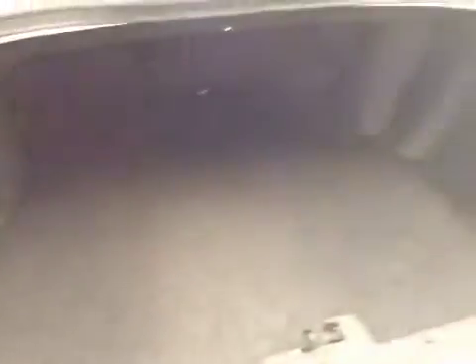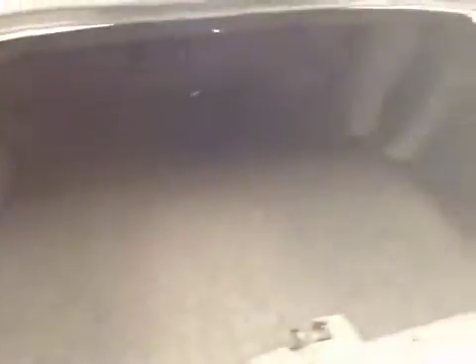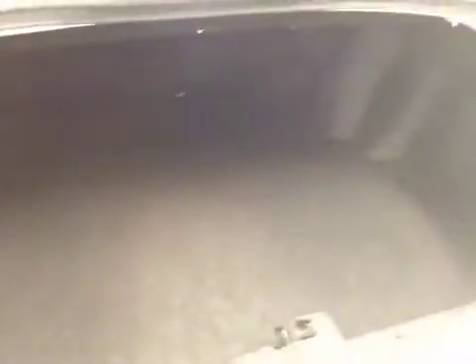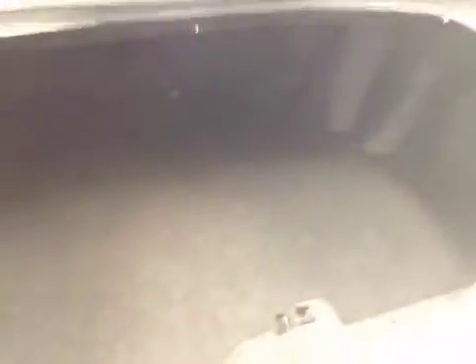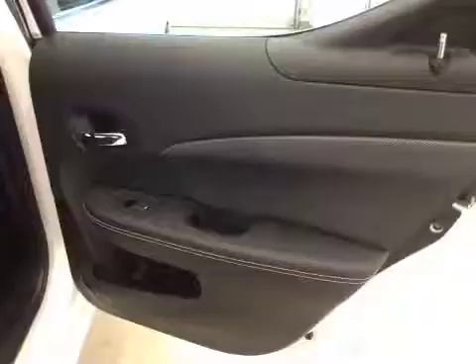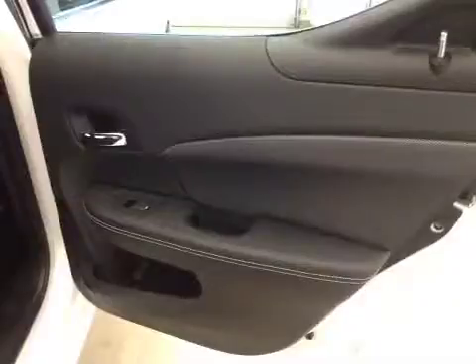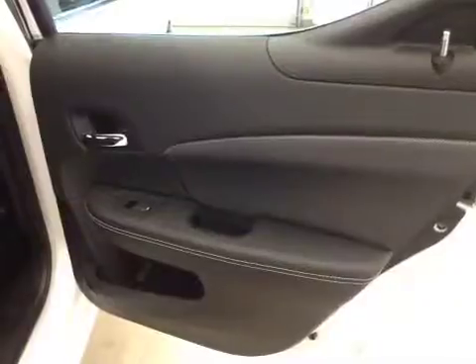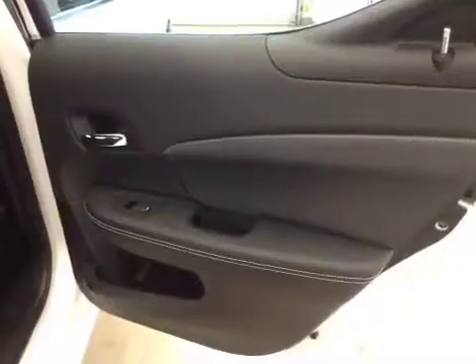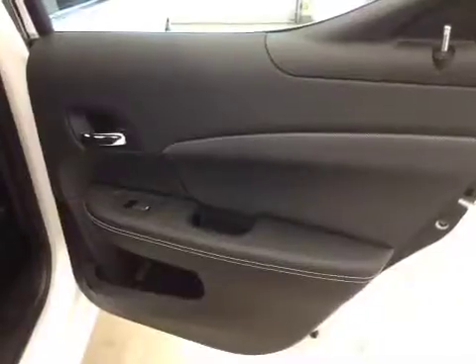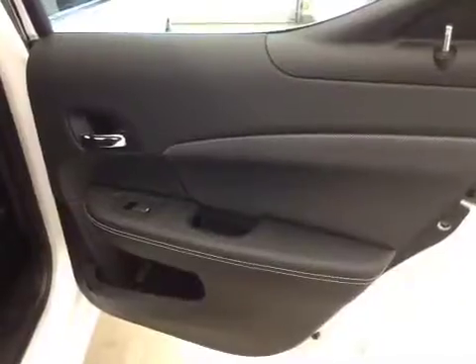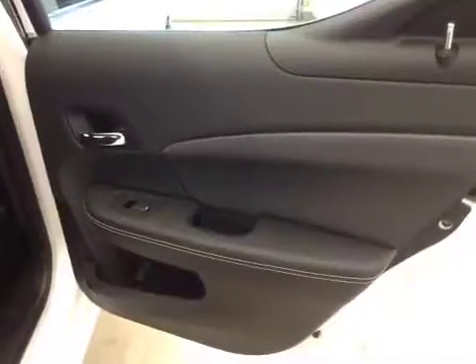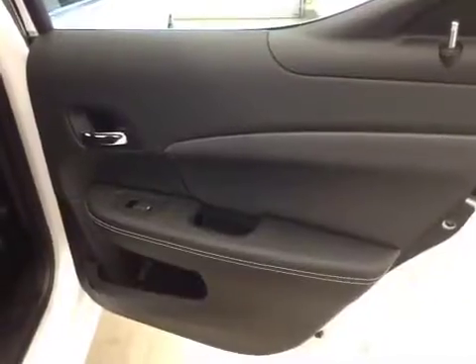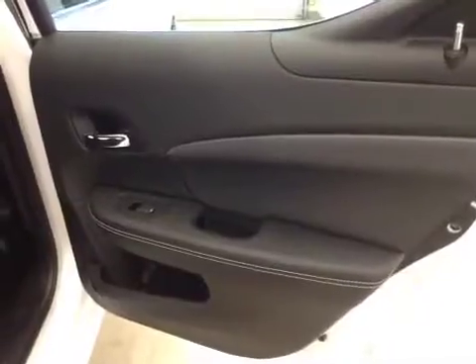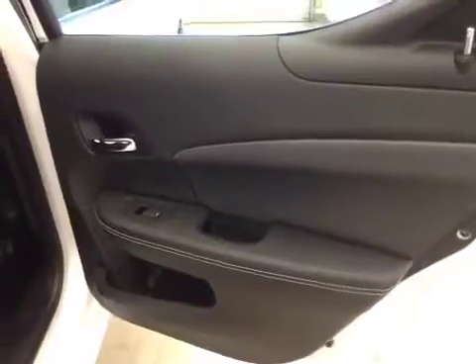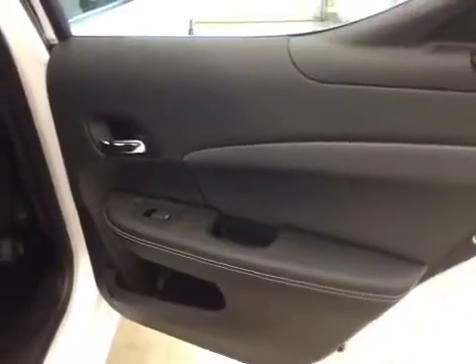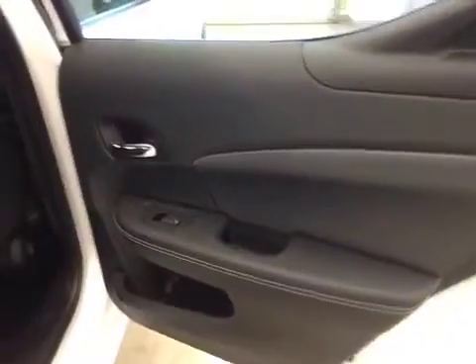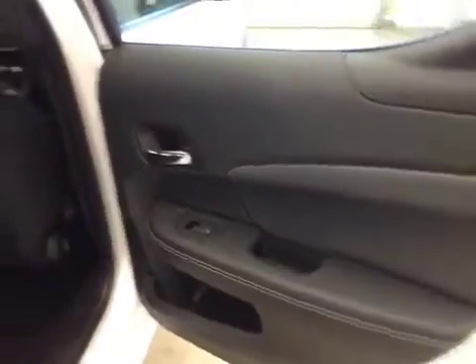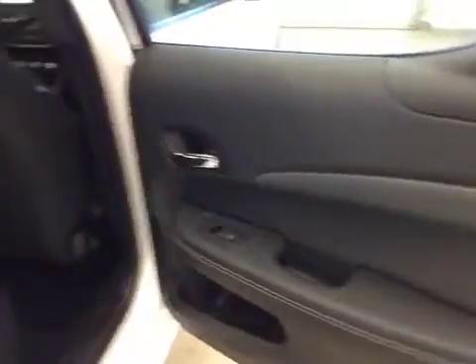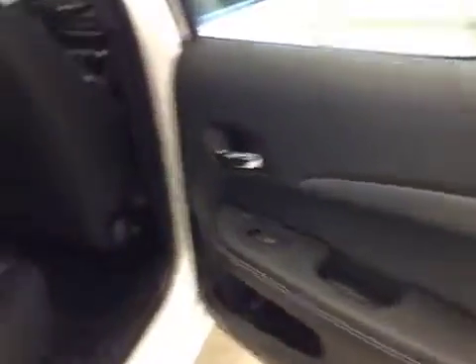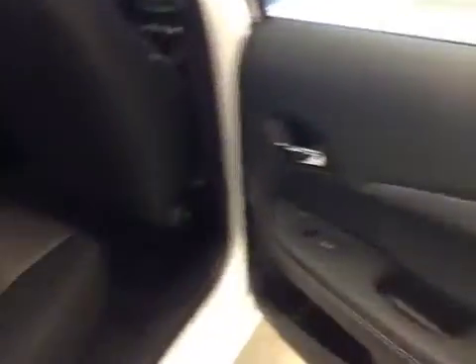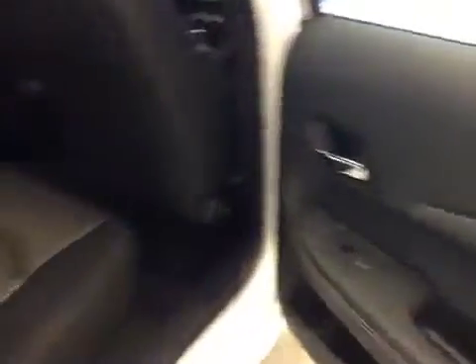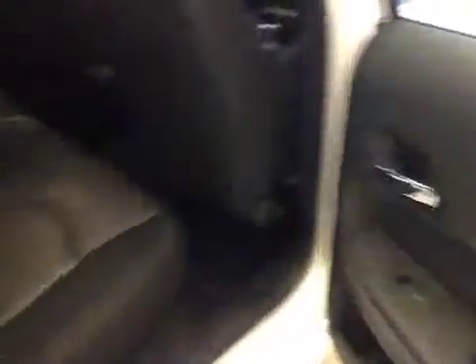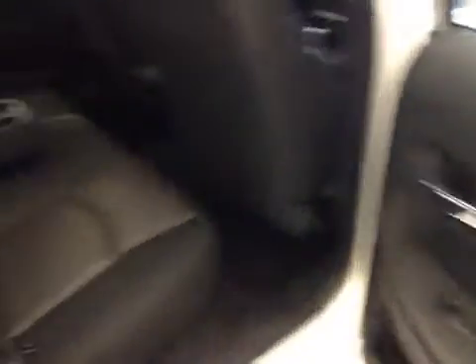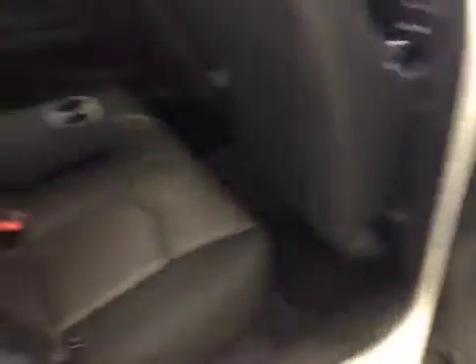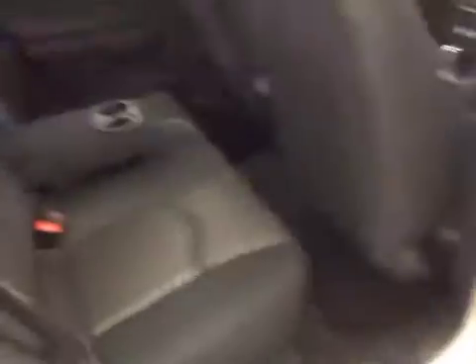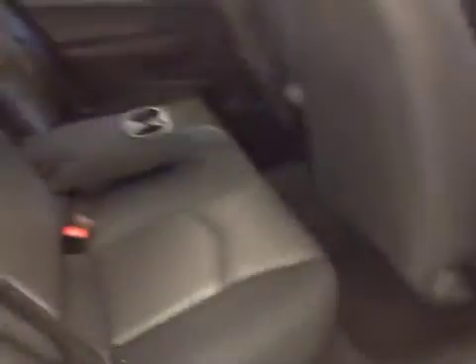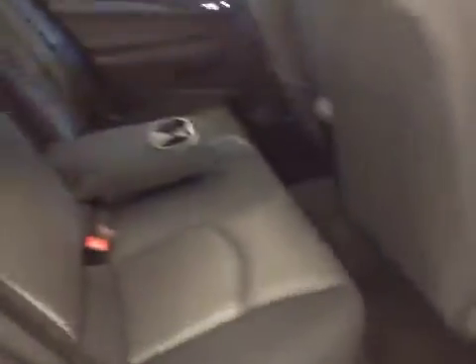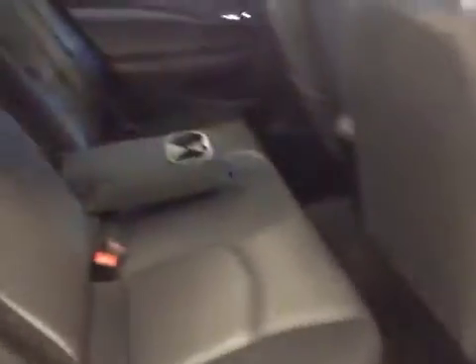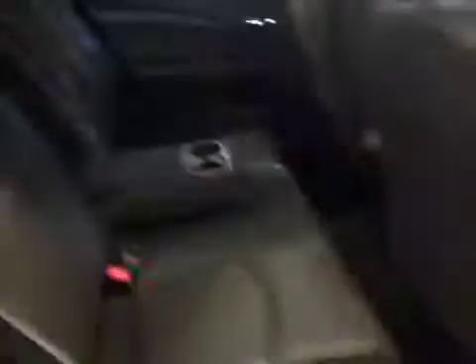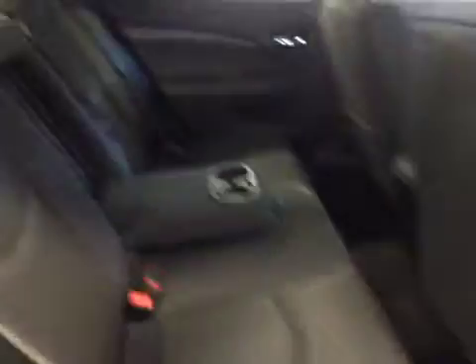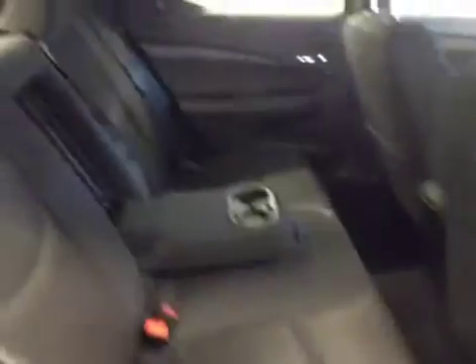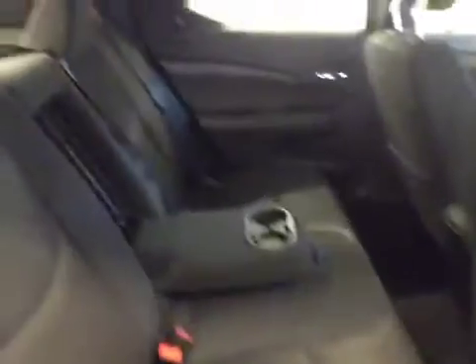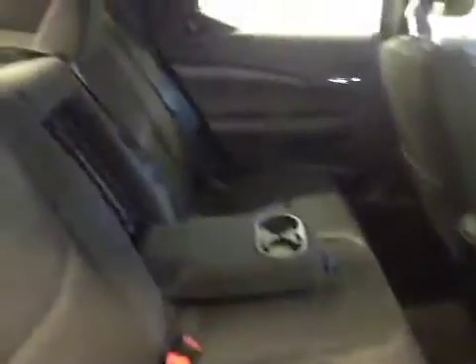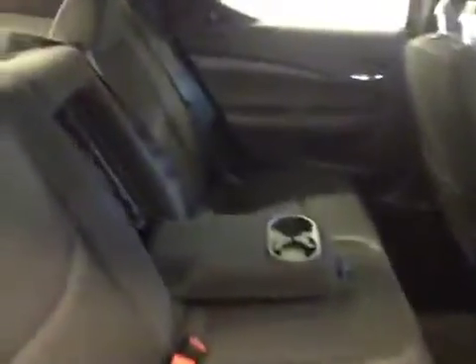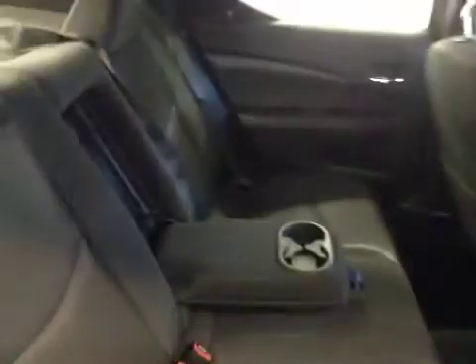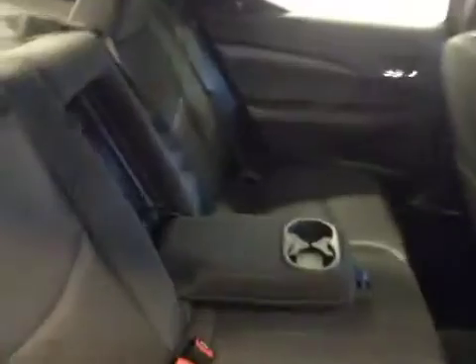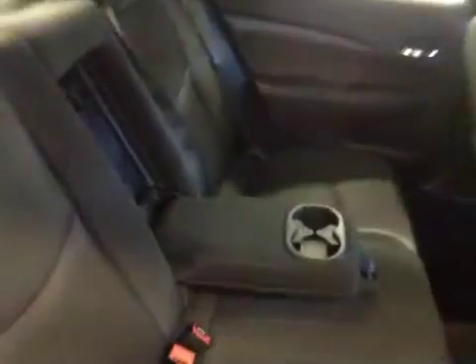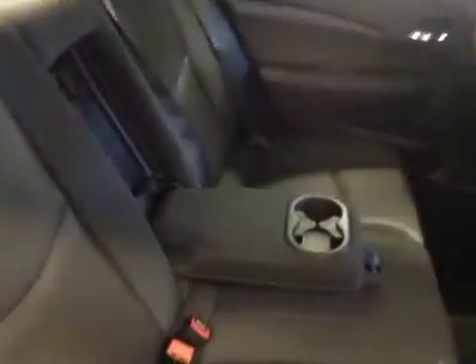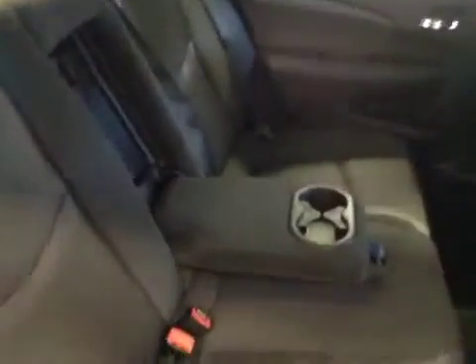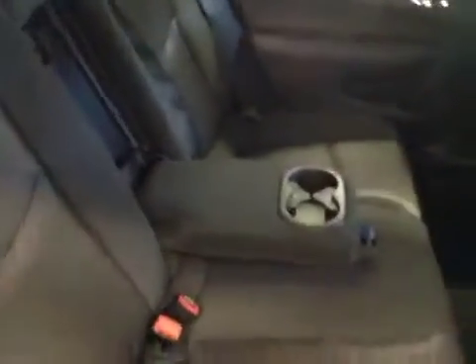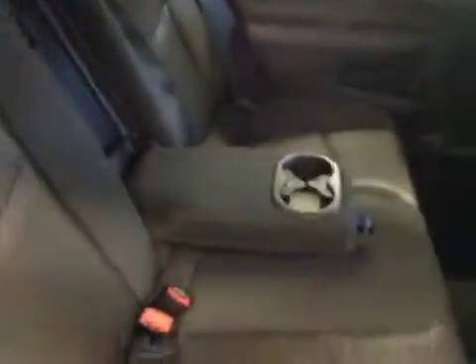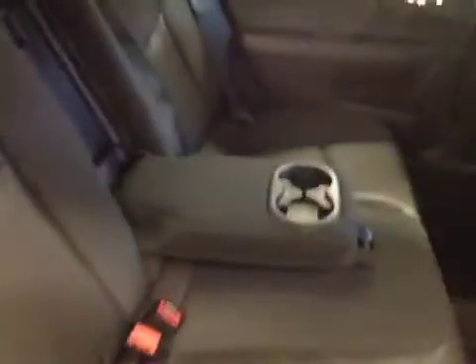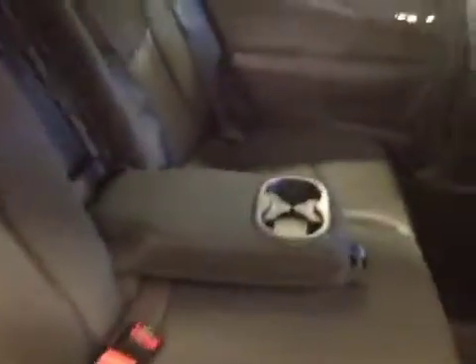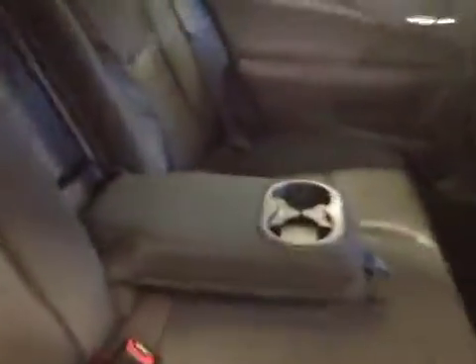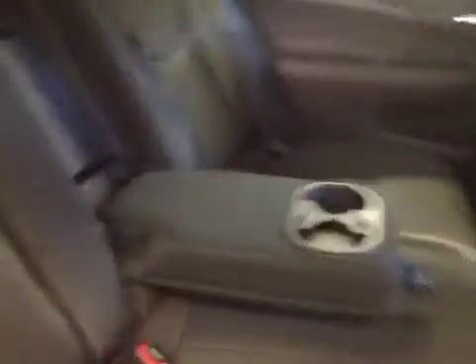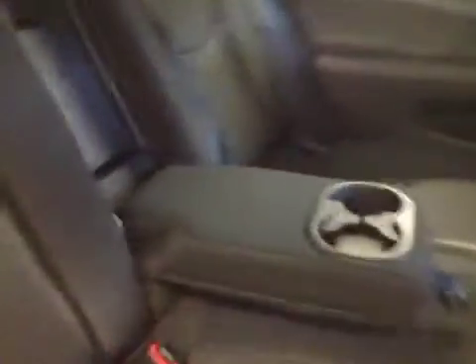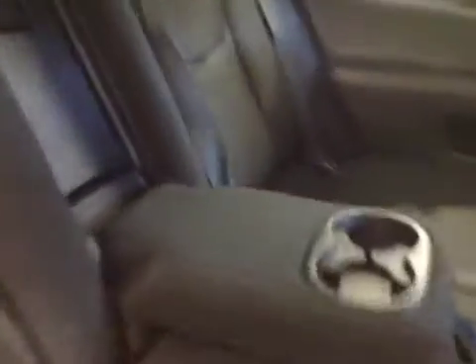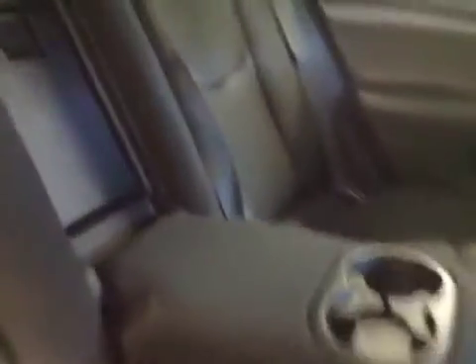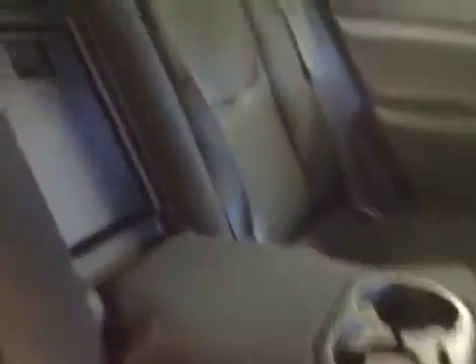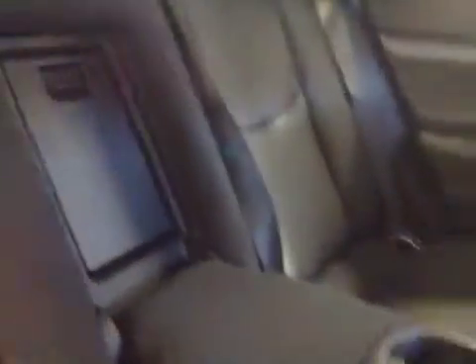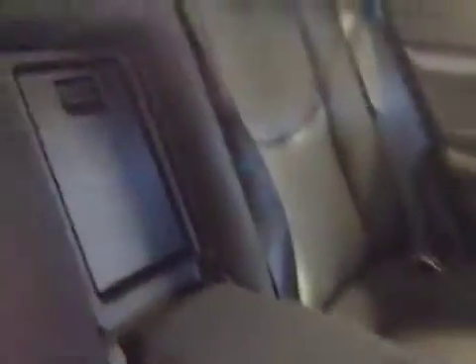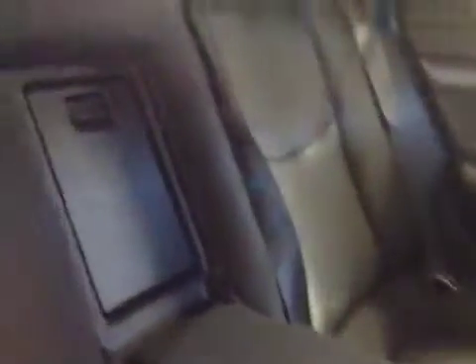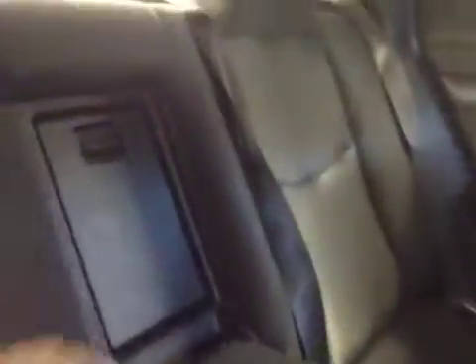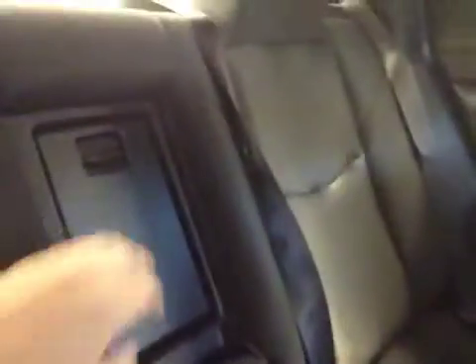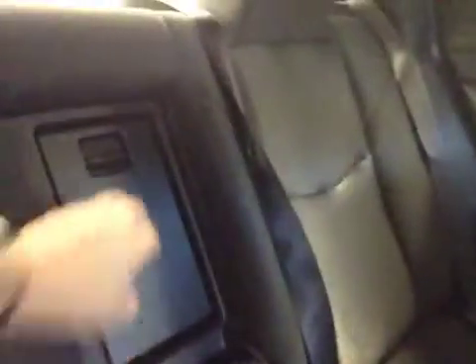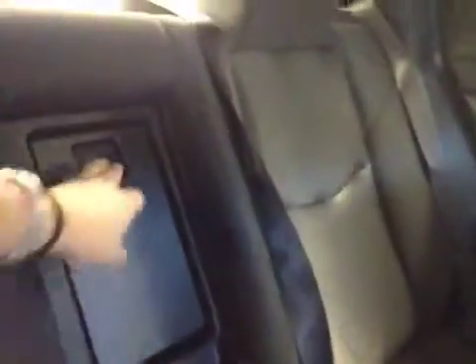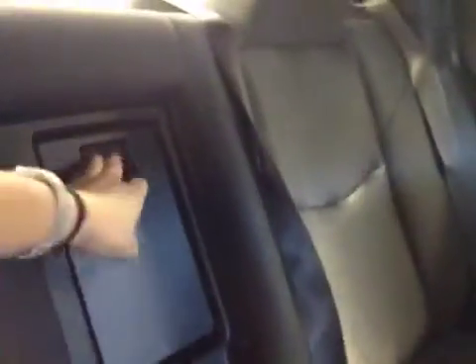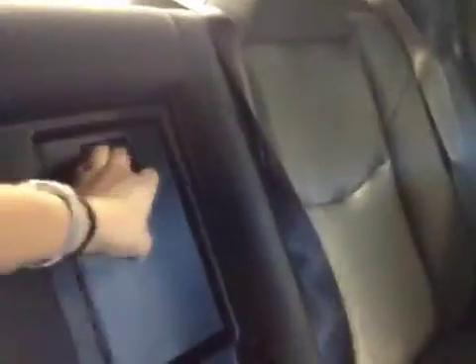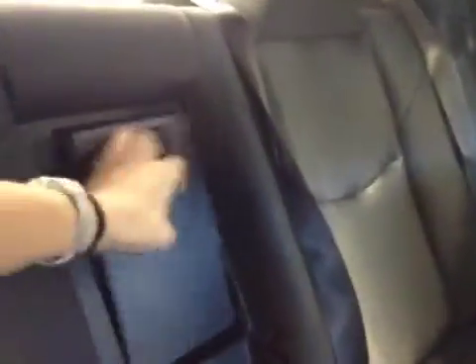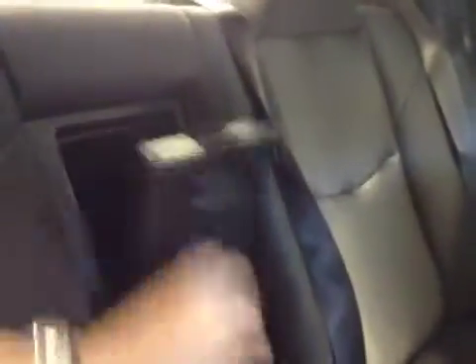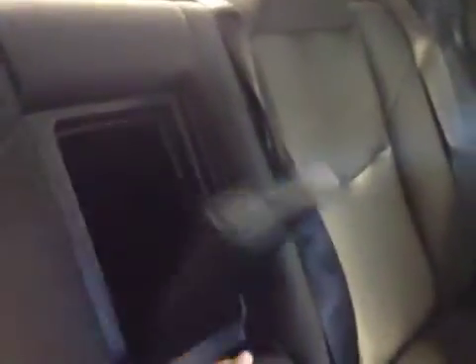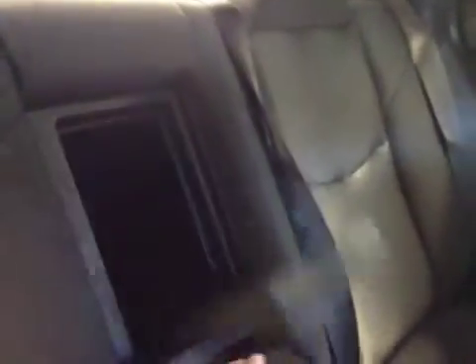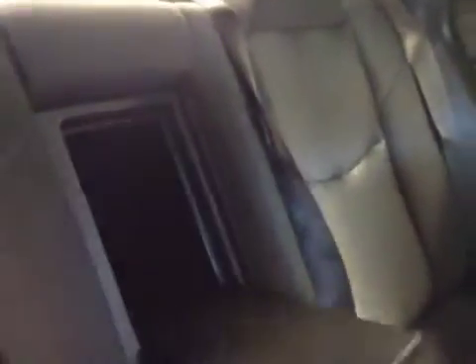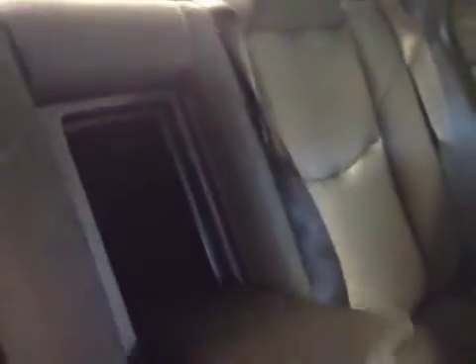Rear options: you got power side windows, 40-60 bench split seat, built-in armrest and cup holders, and pass-through seating to the trunk.